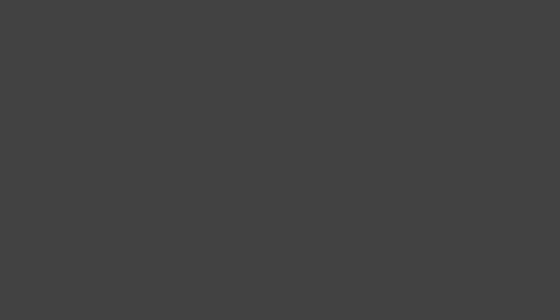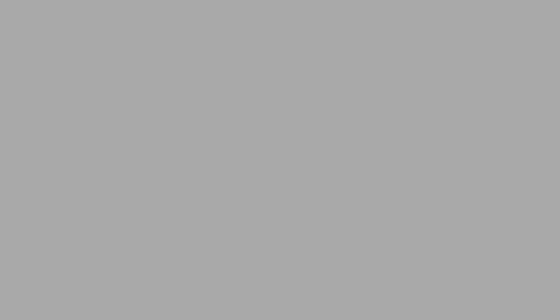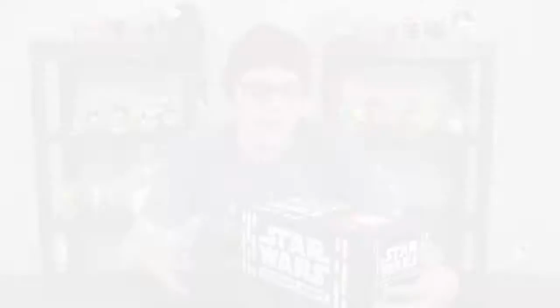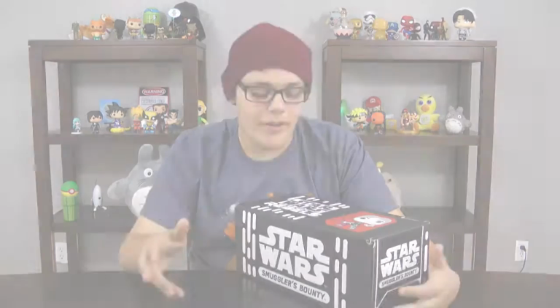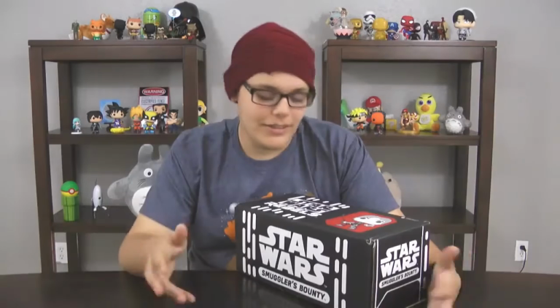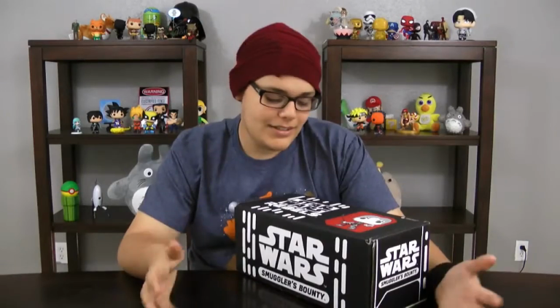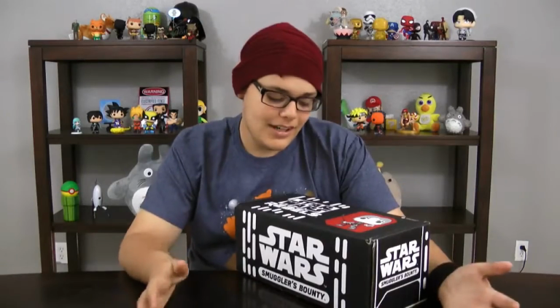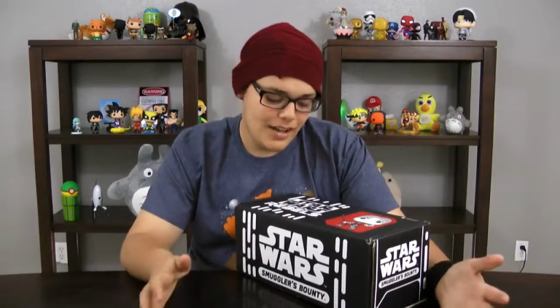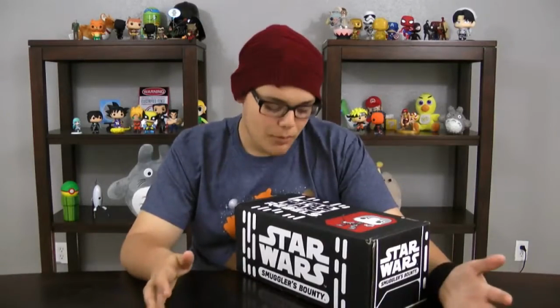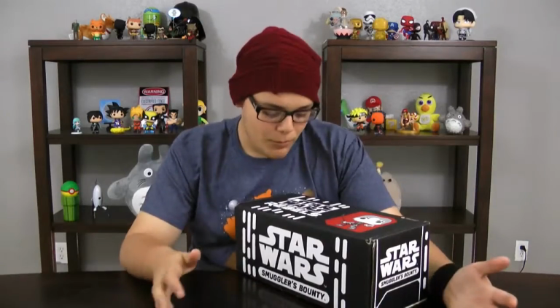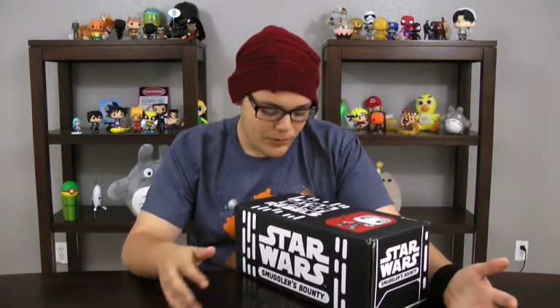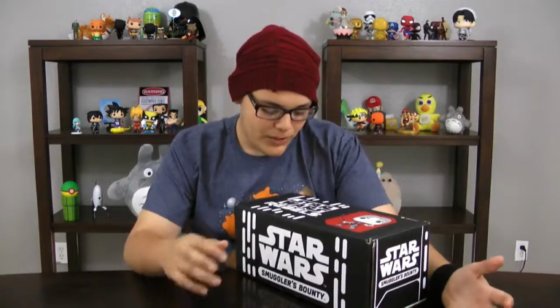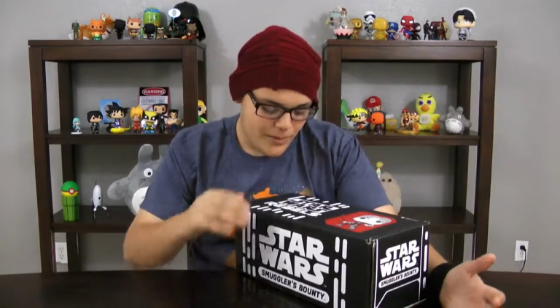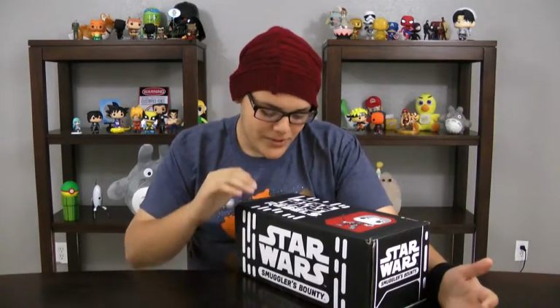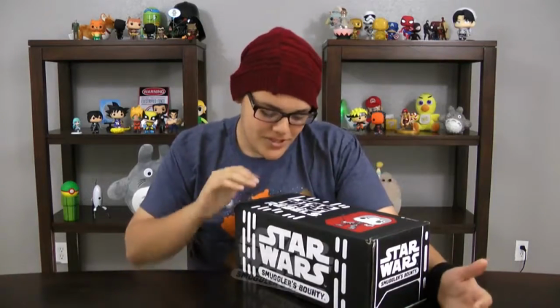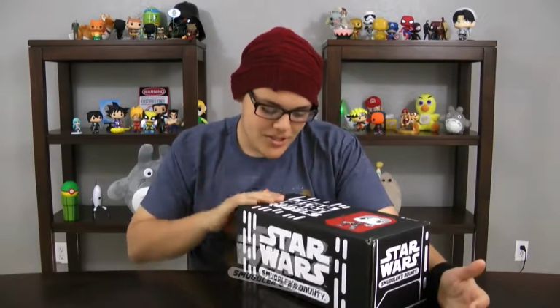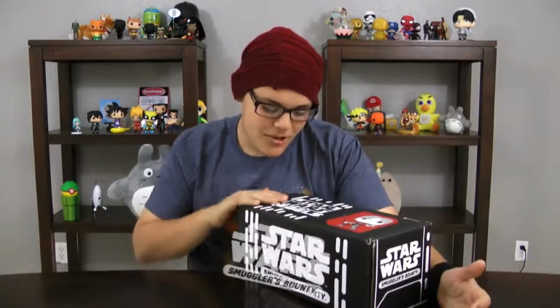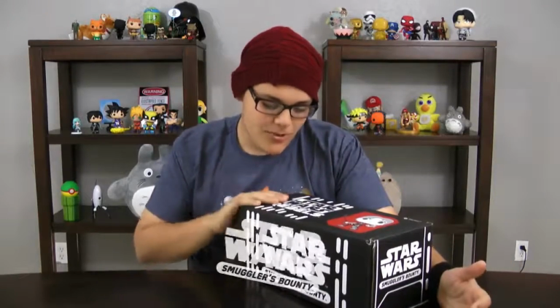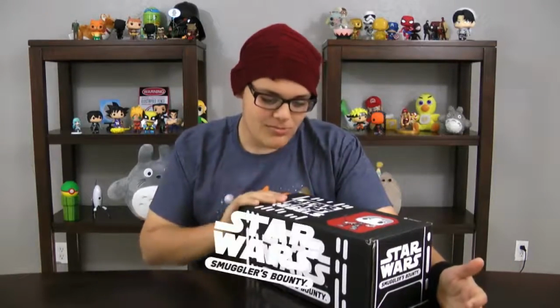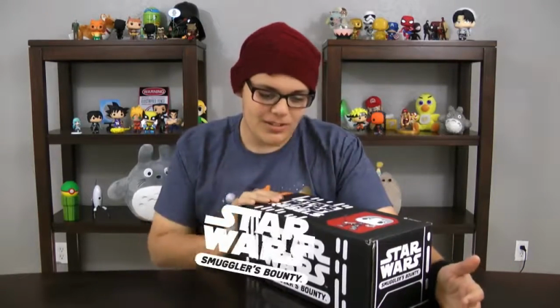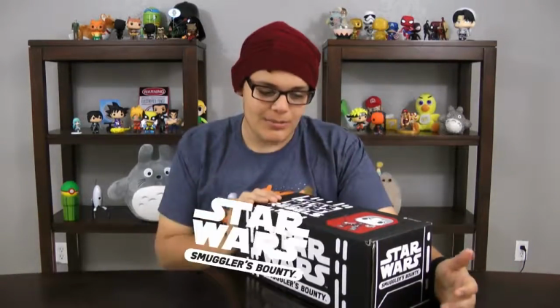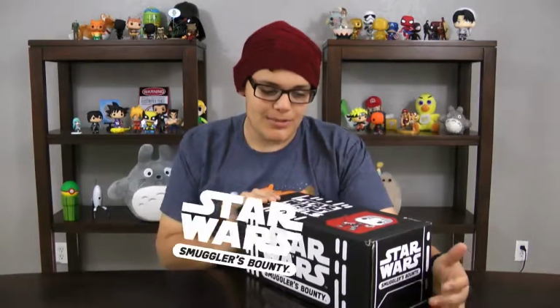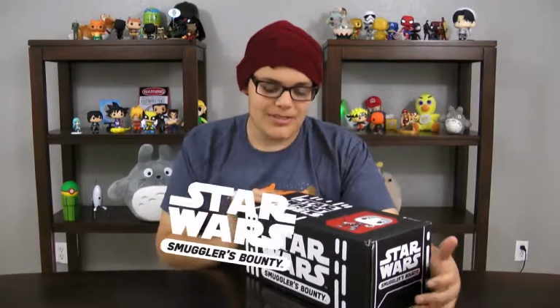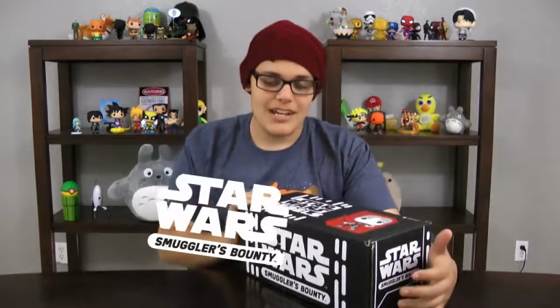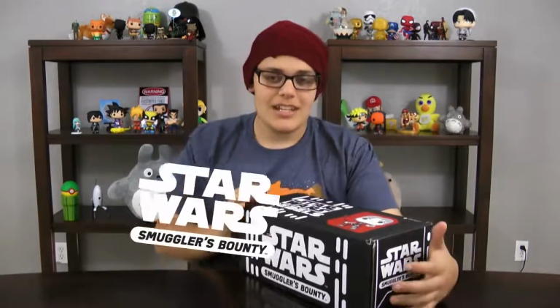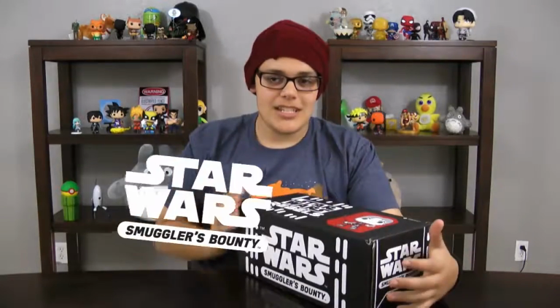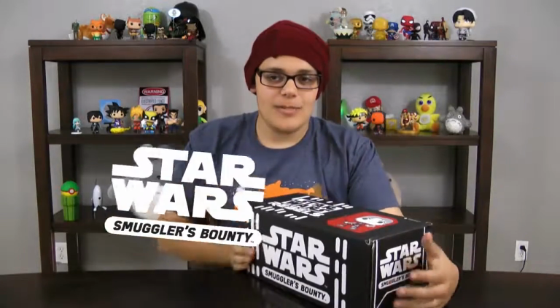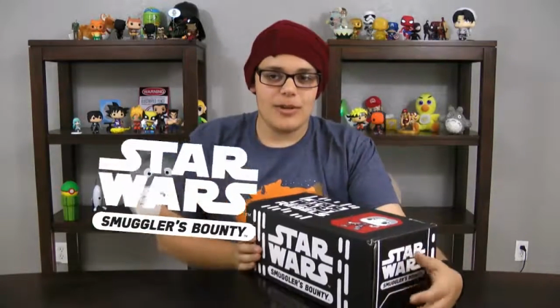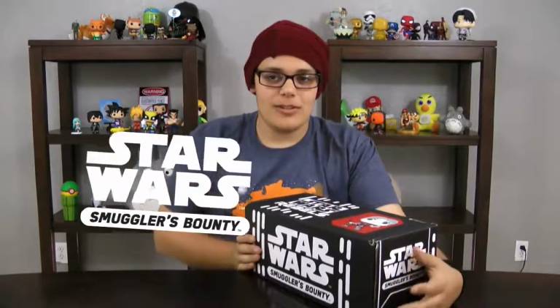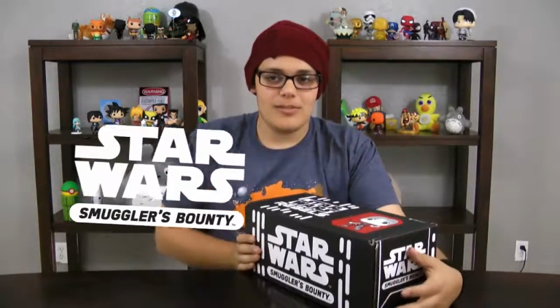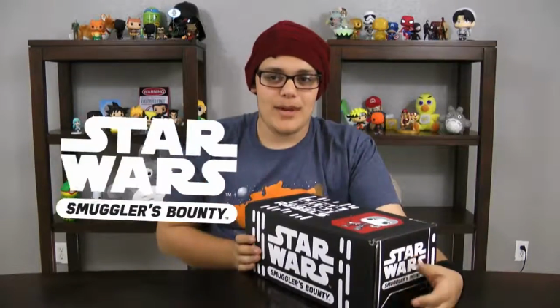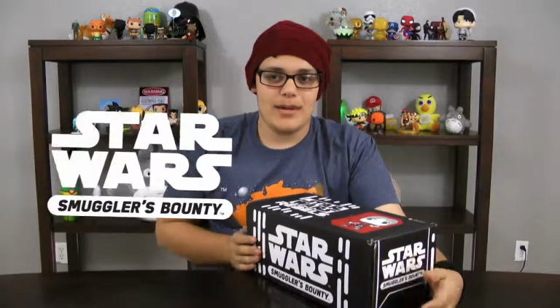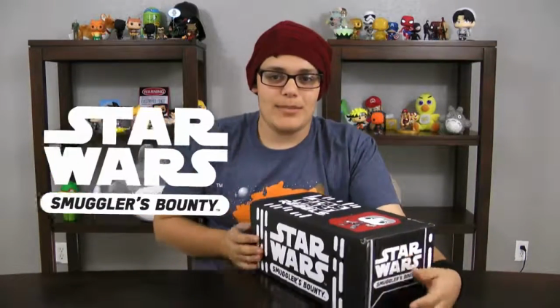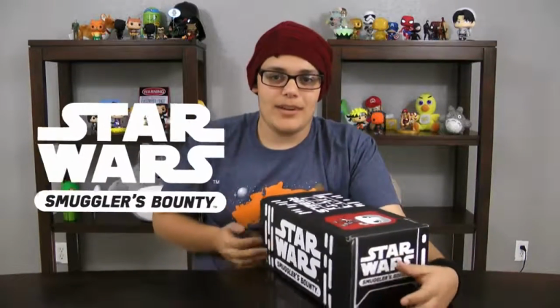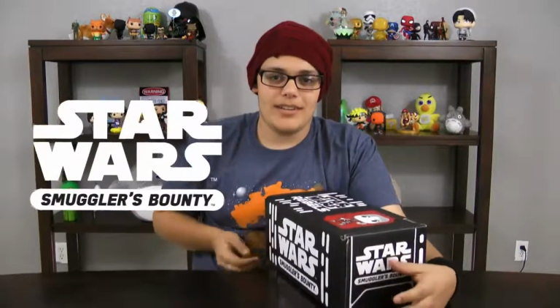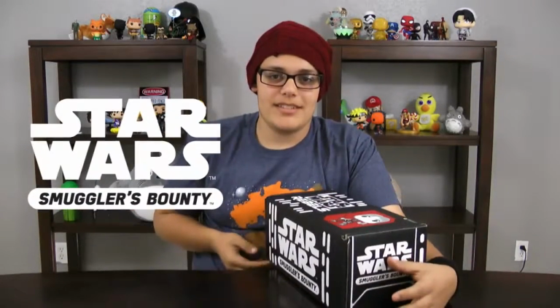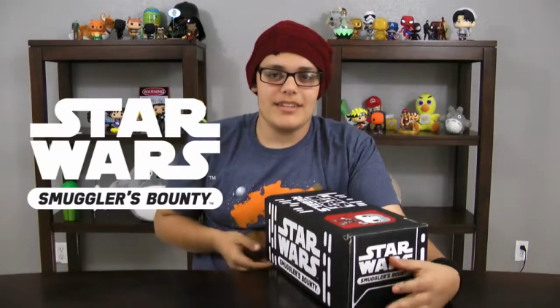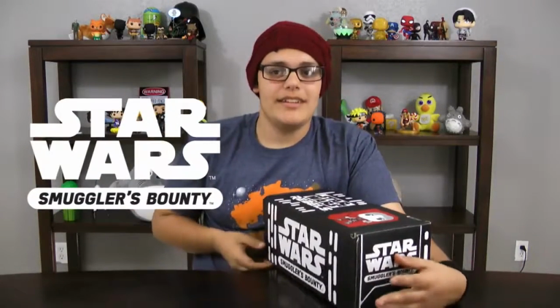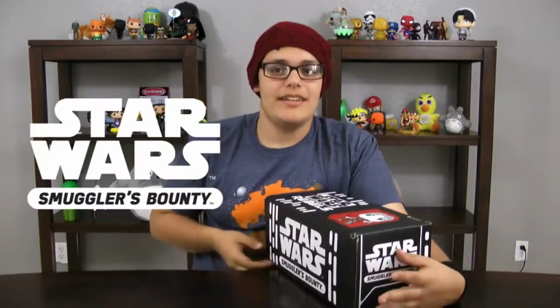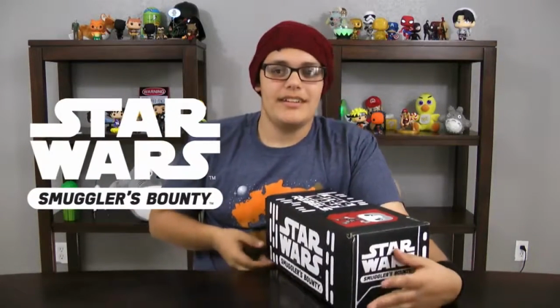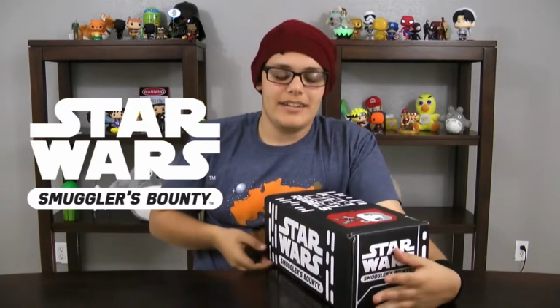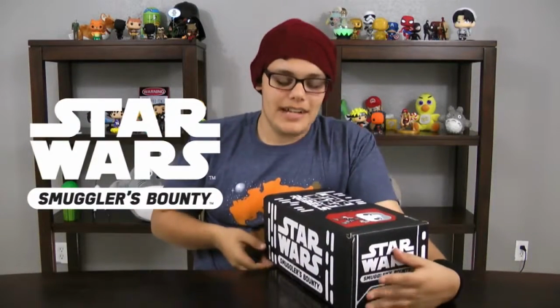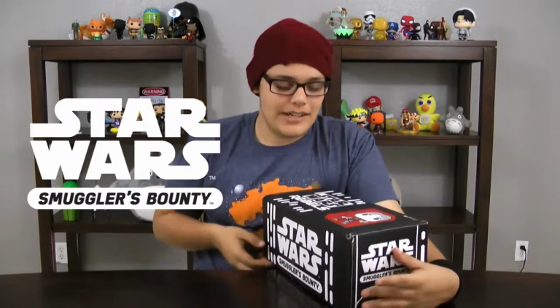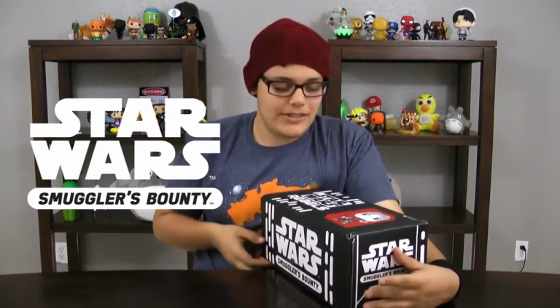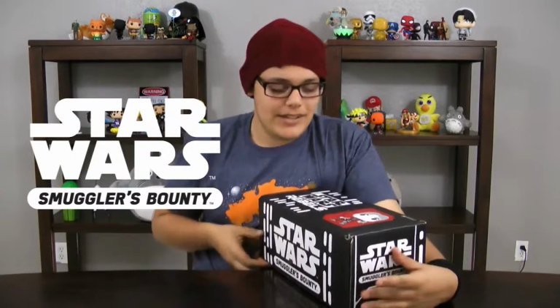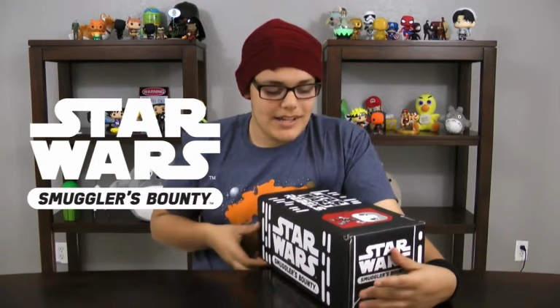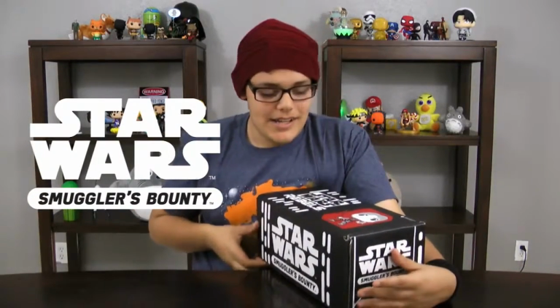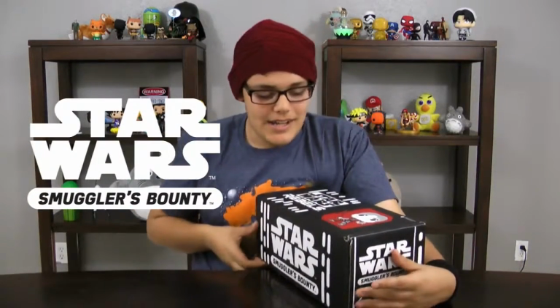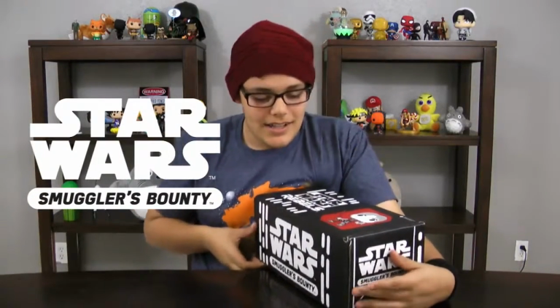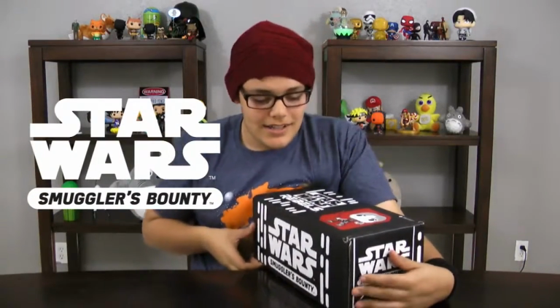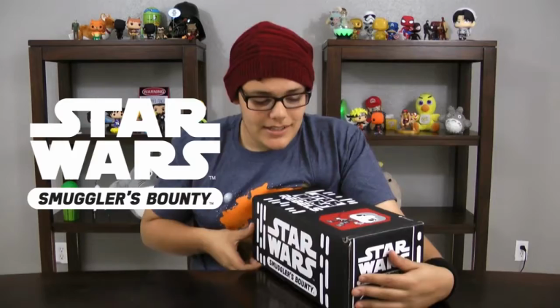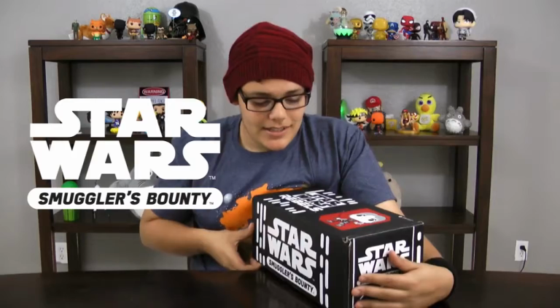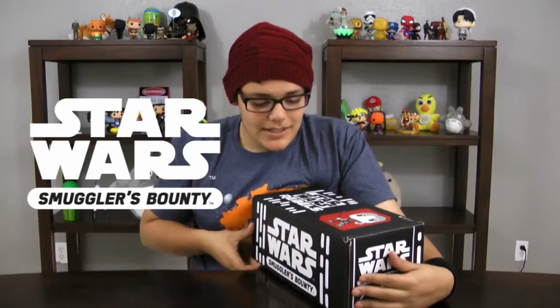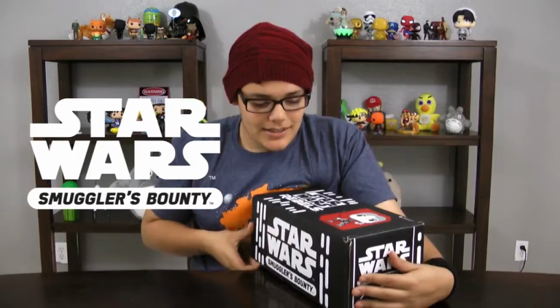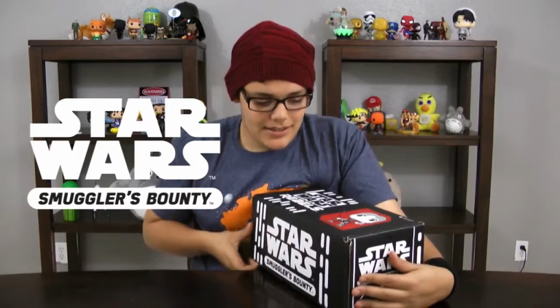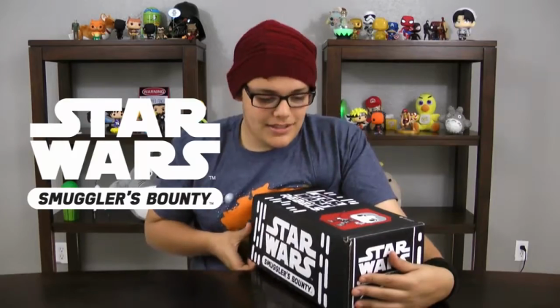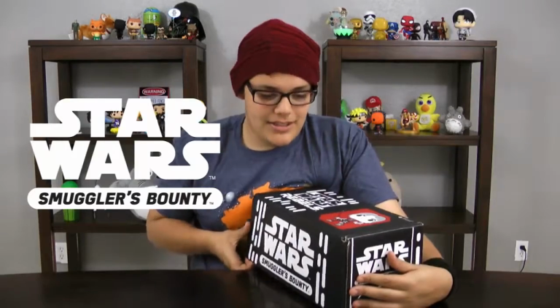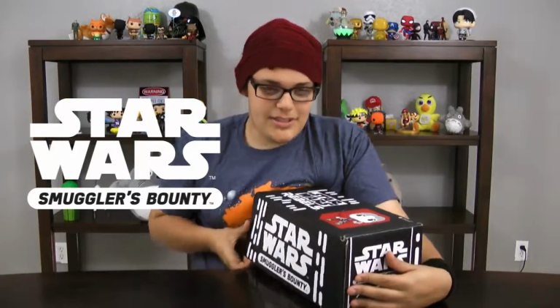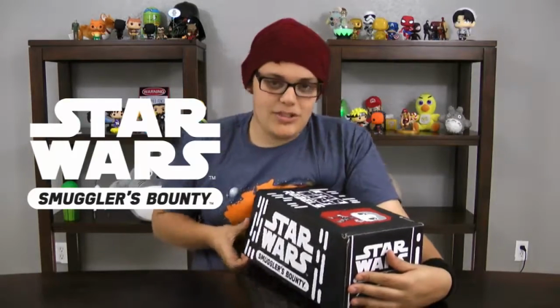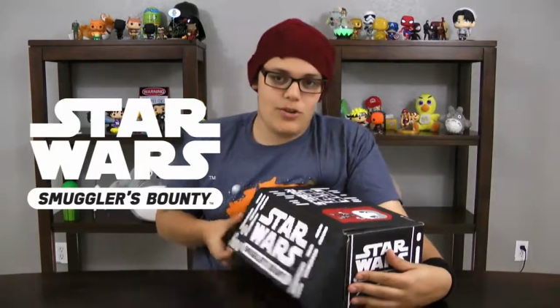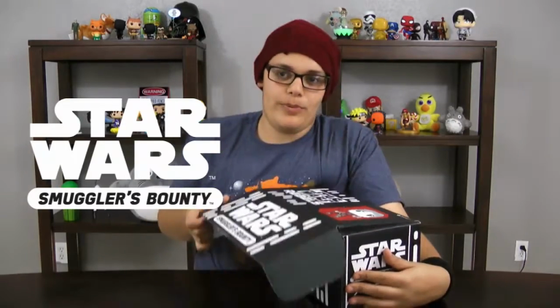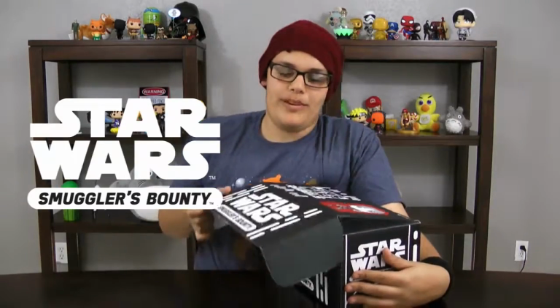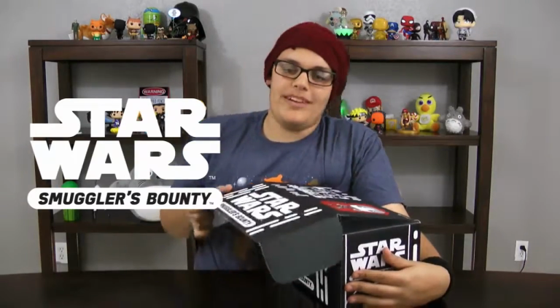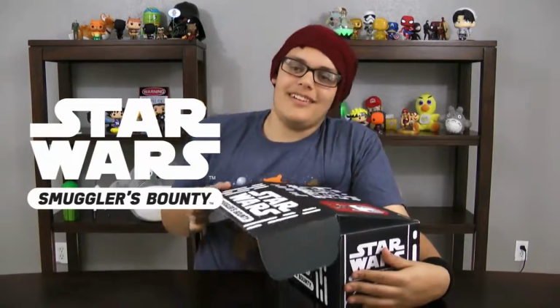Hi, I'm Avi, and today I'm opening up the Star Wars Rebels Smuggler's Bounty Box. Let's open it.